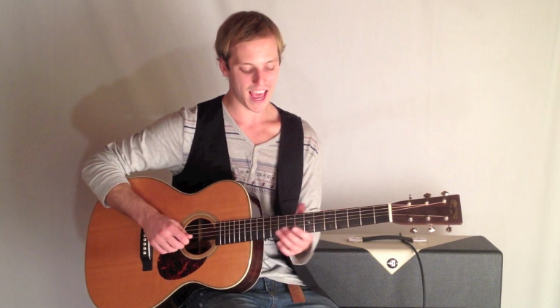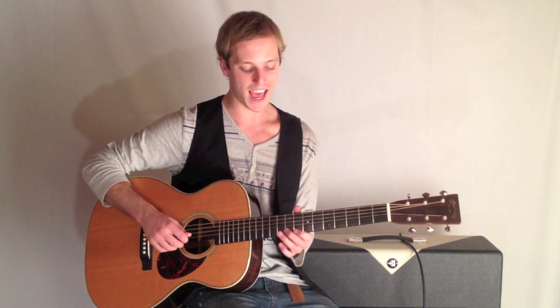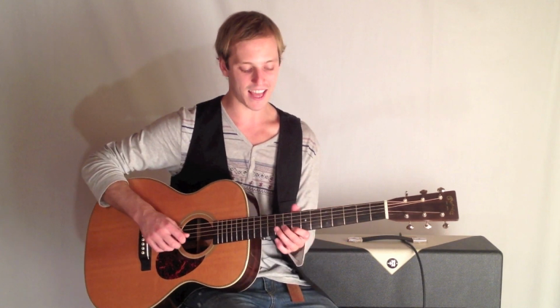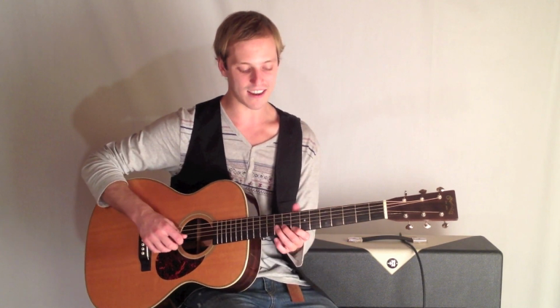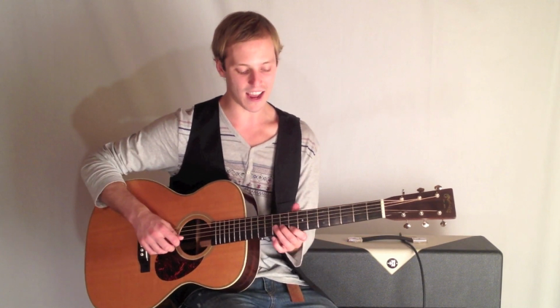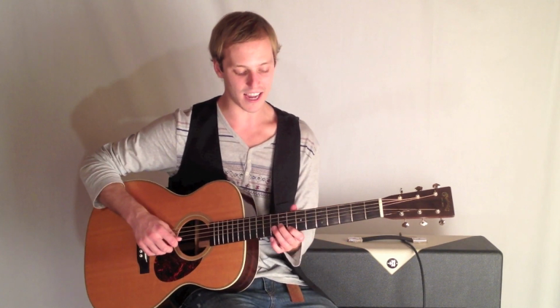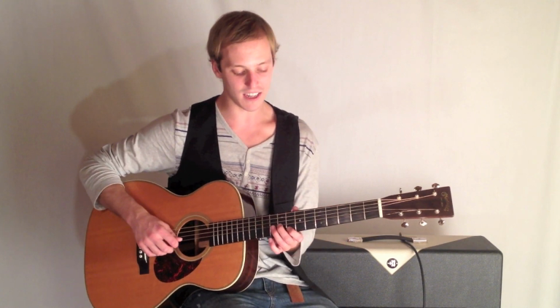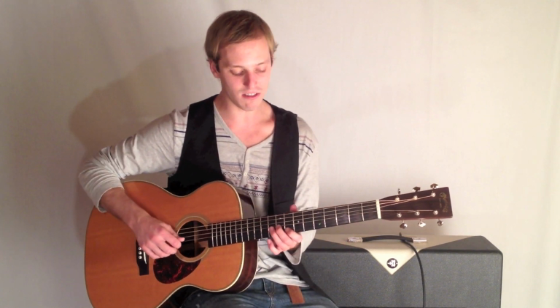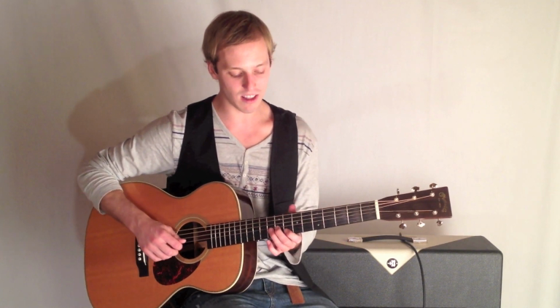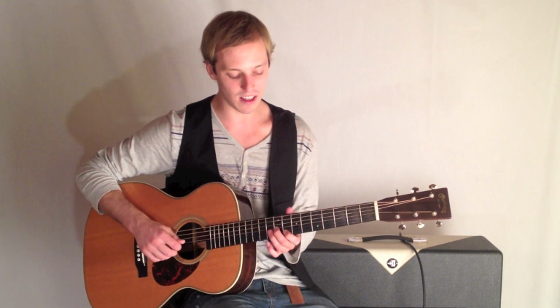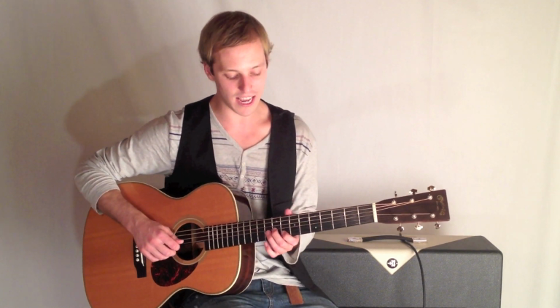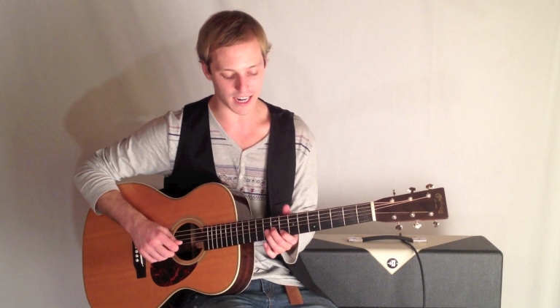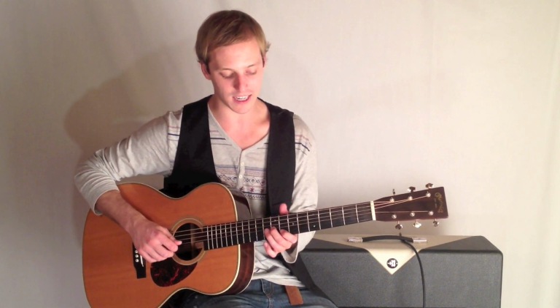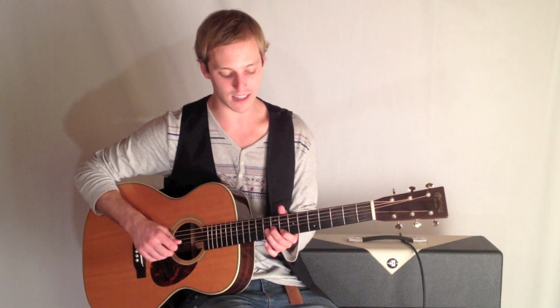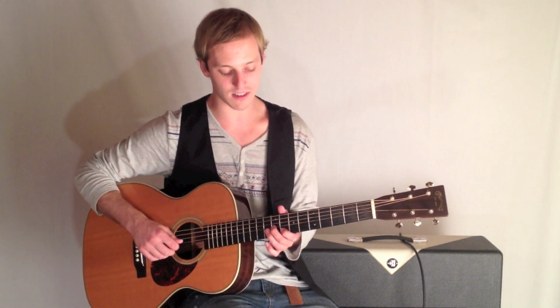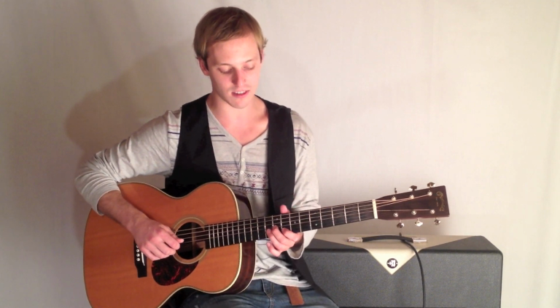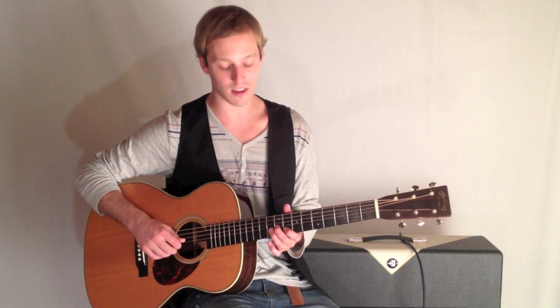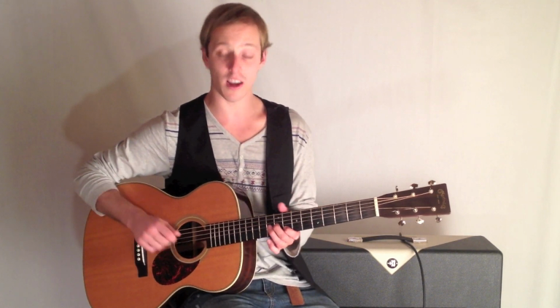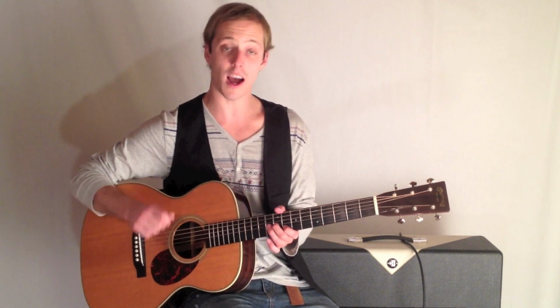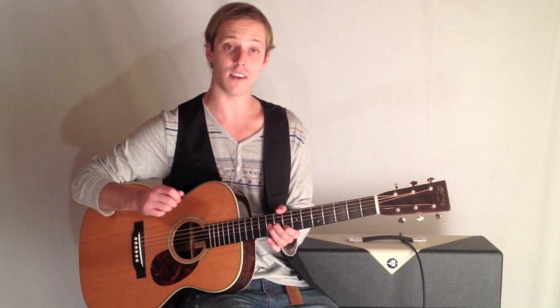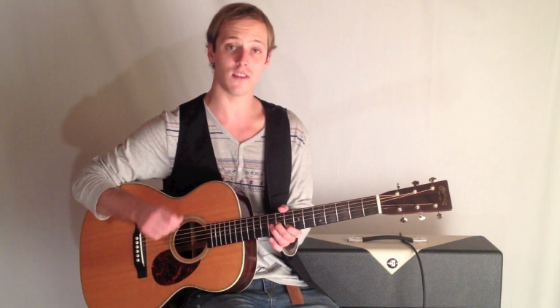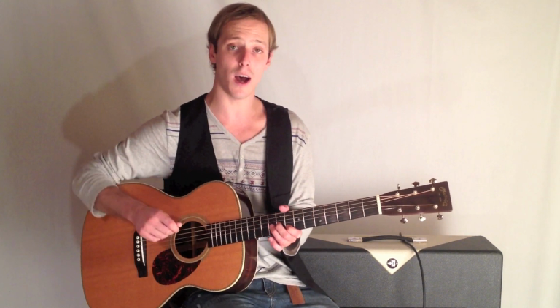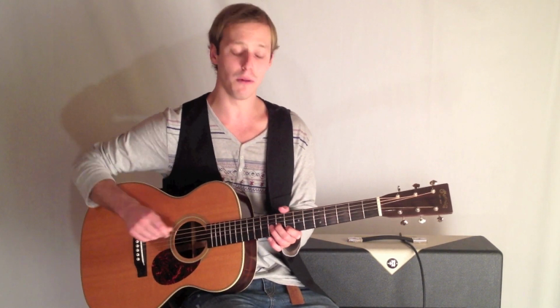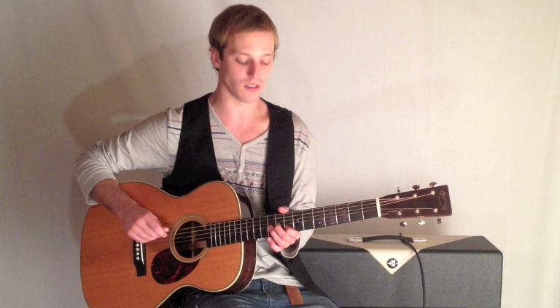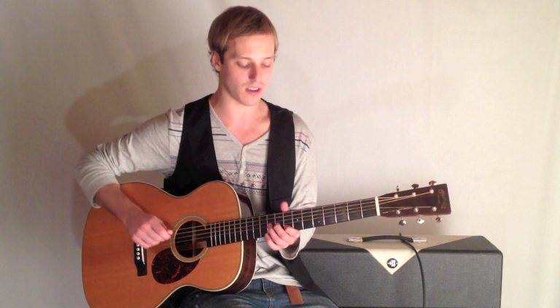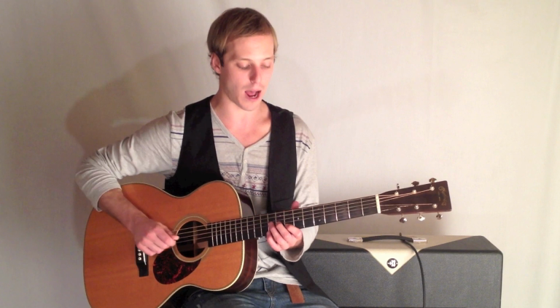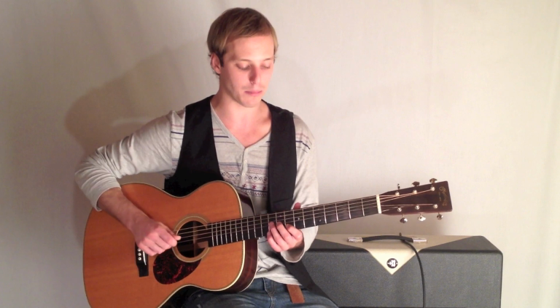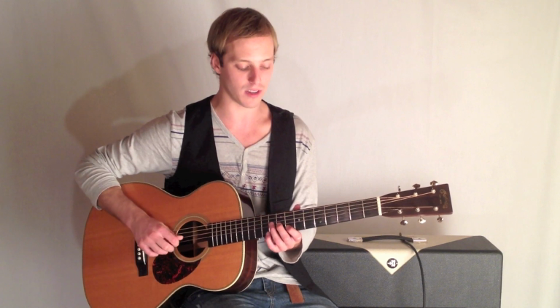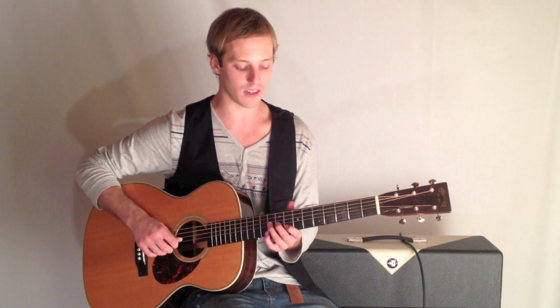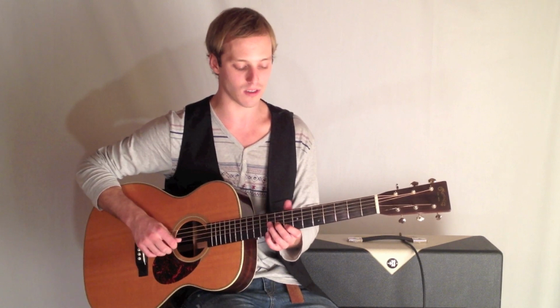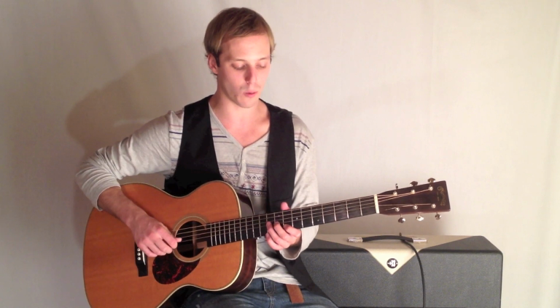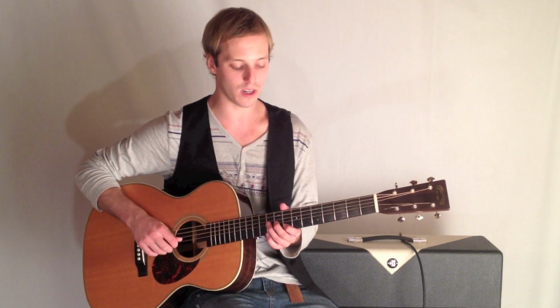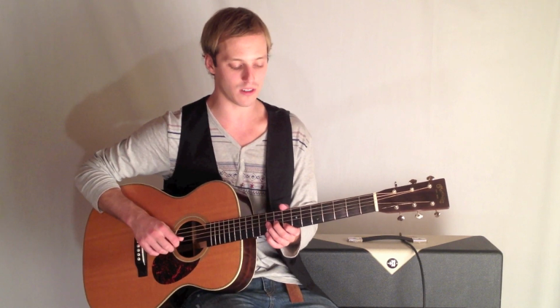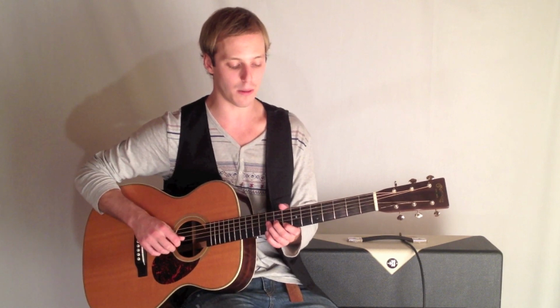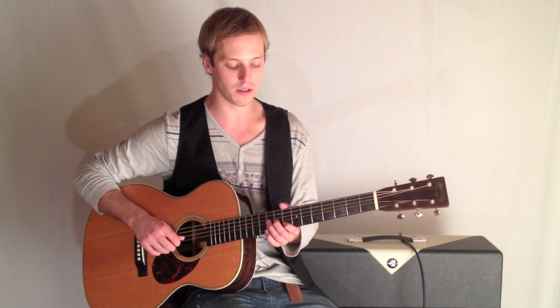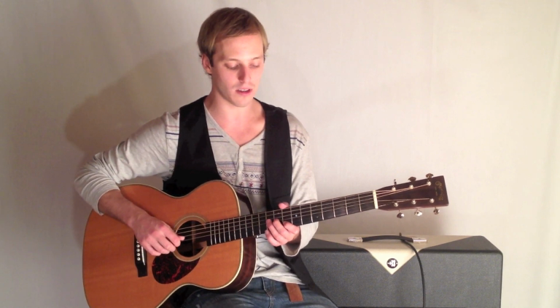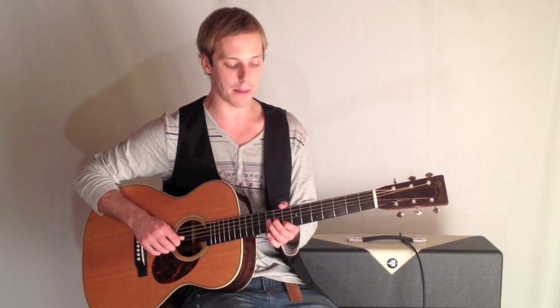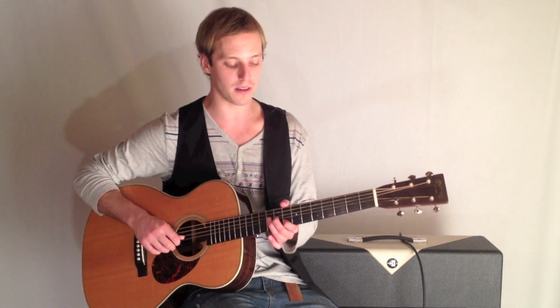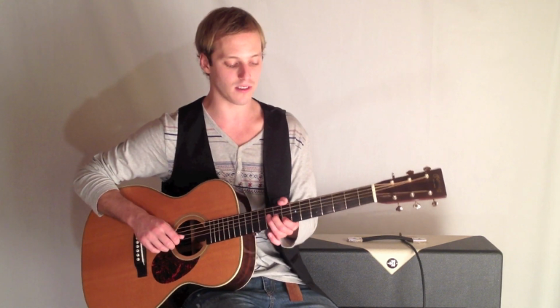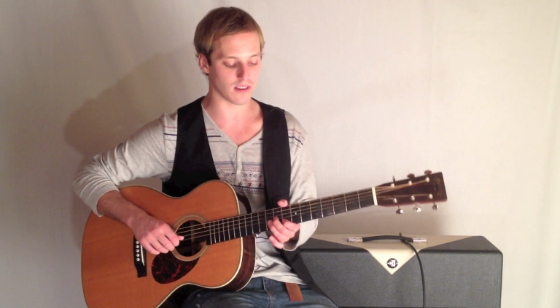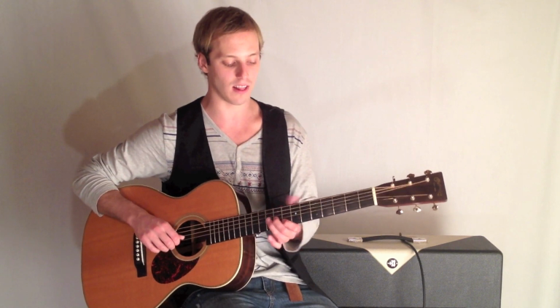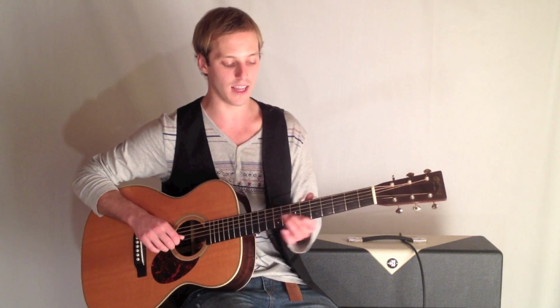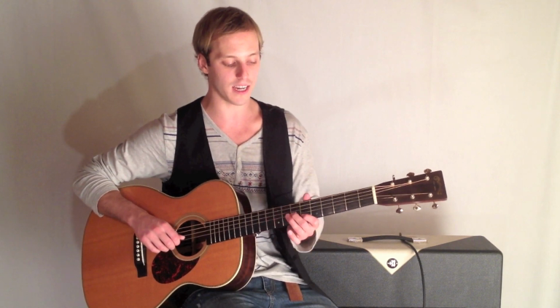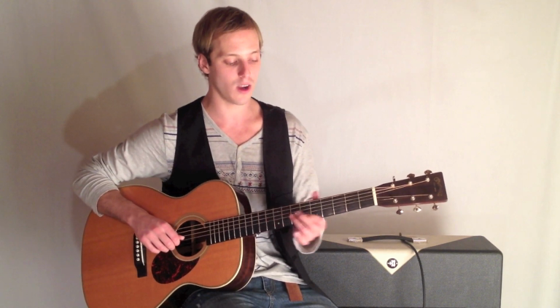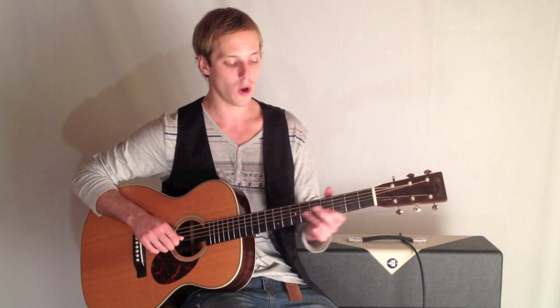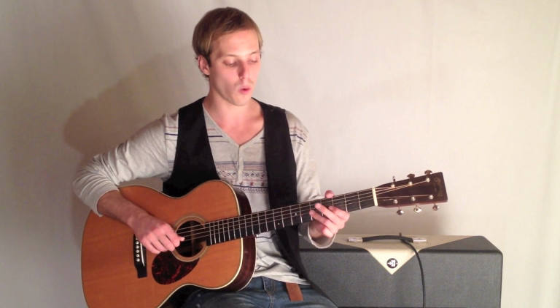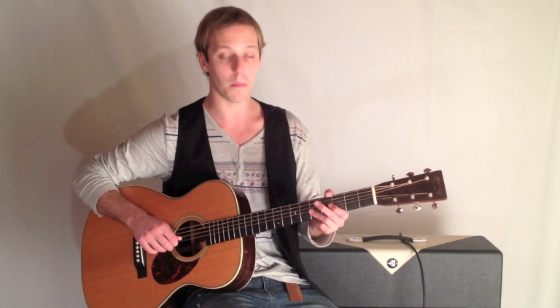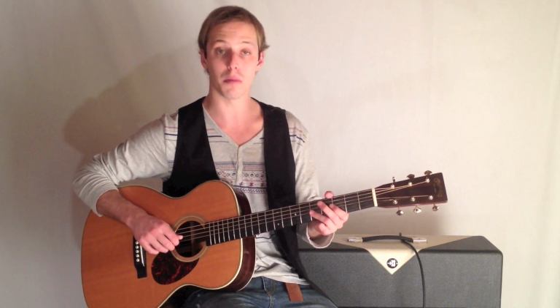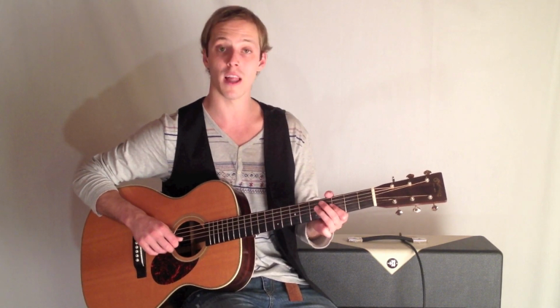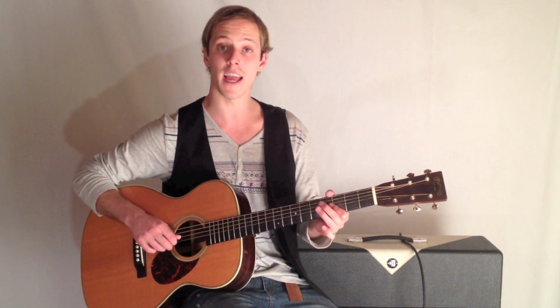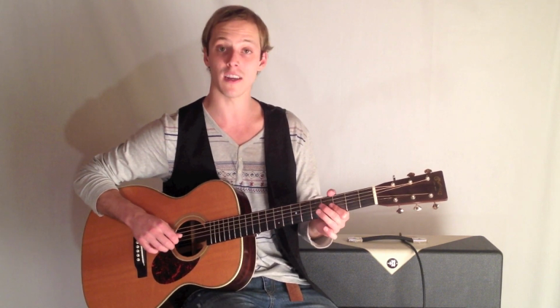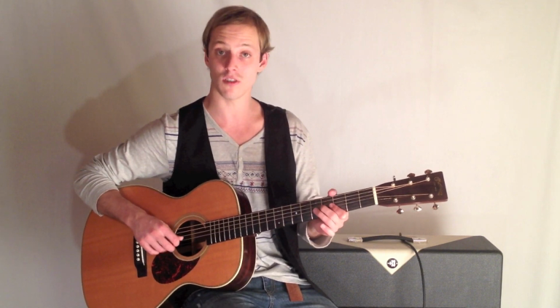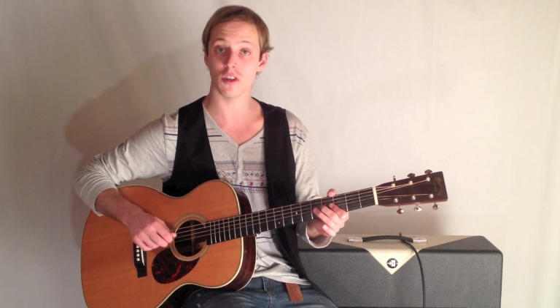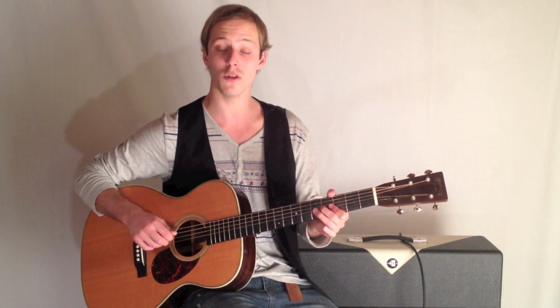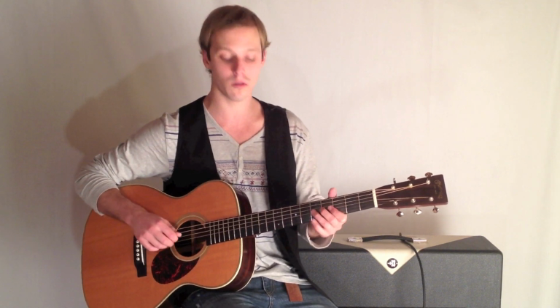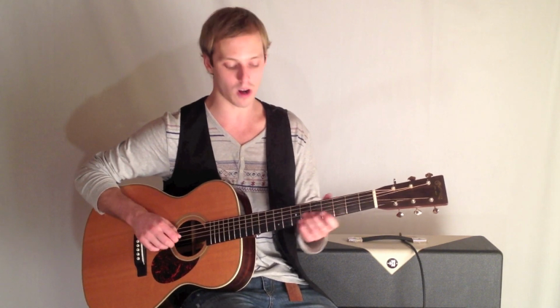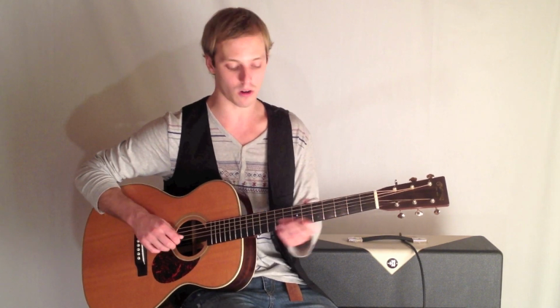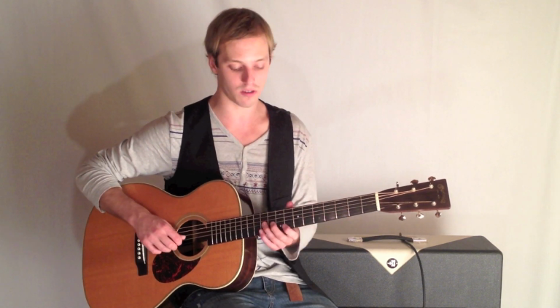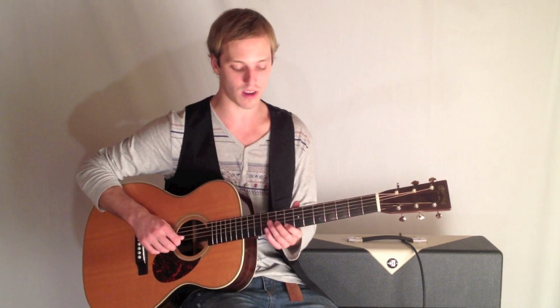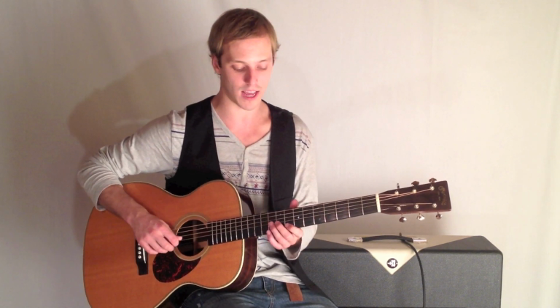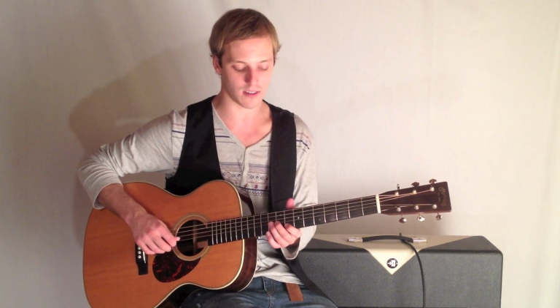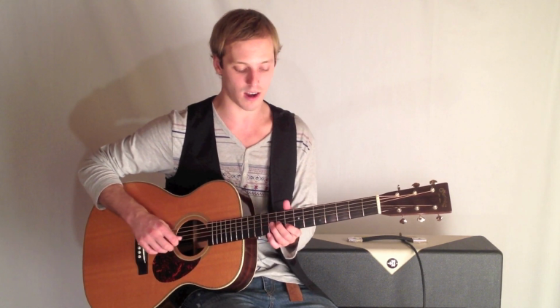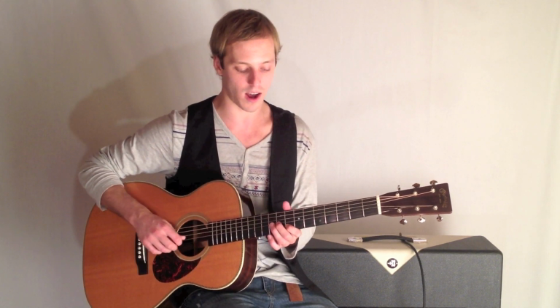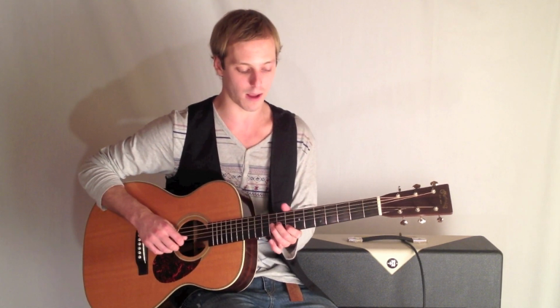And here's the lick. It's got double stops in it — a double stop is a lick where I'm playing two notes at a time.